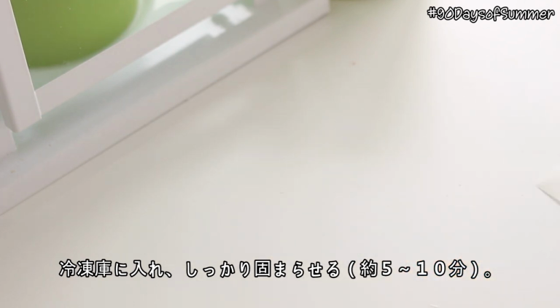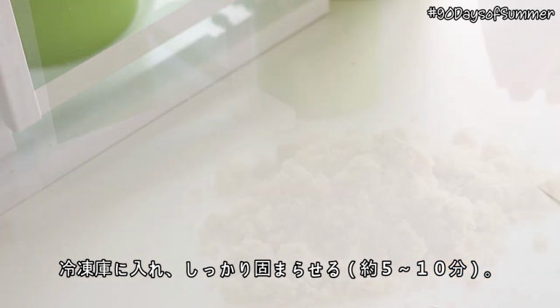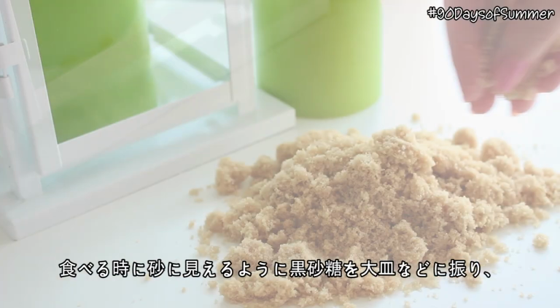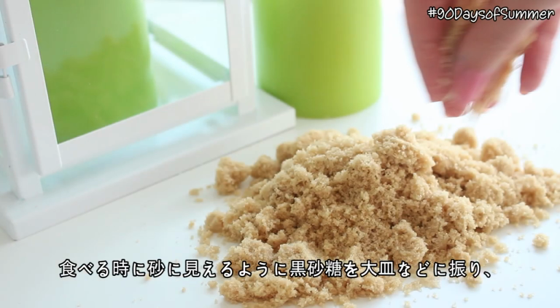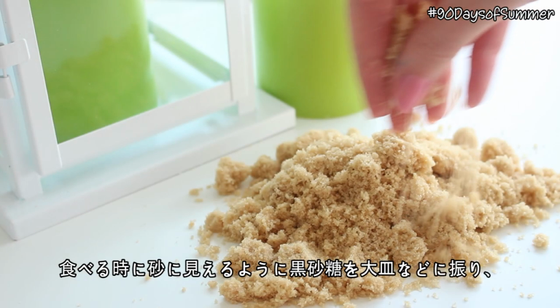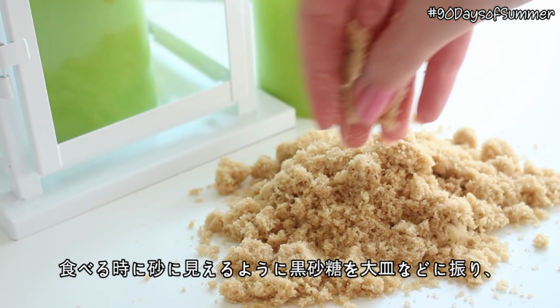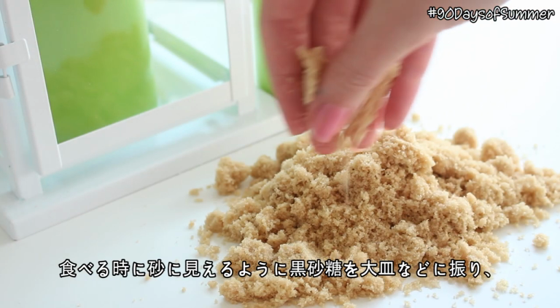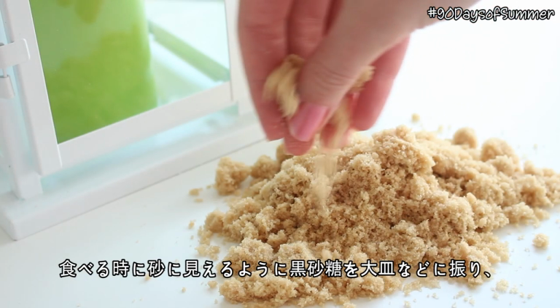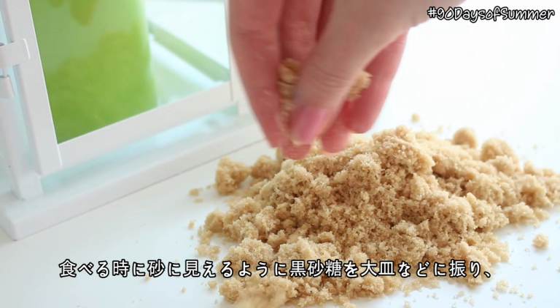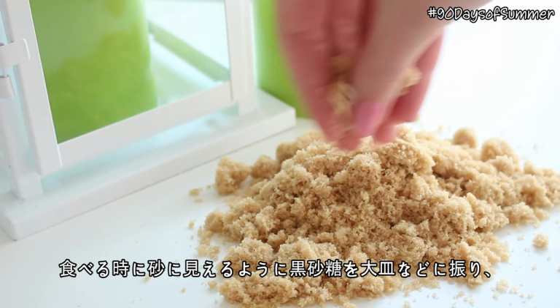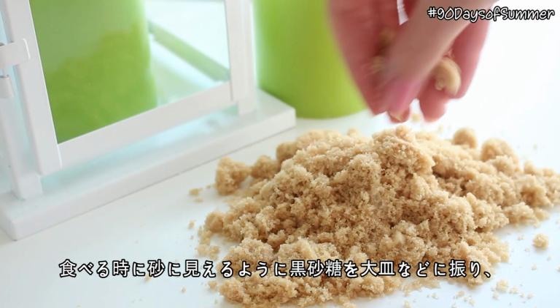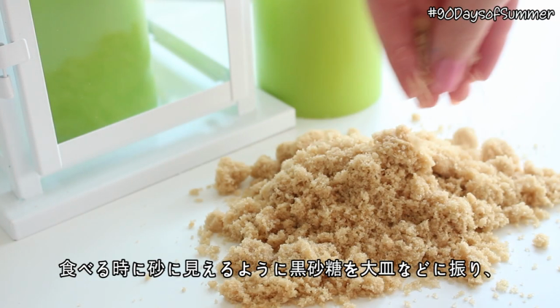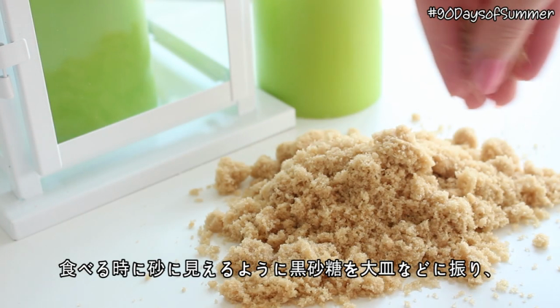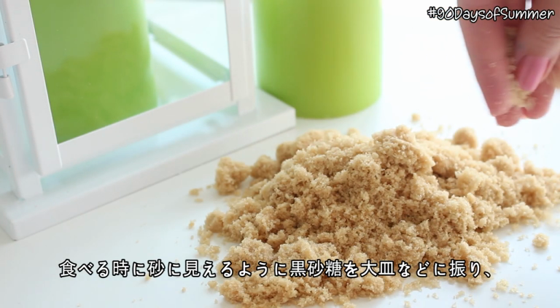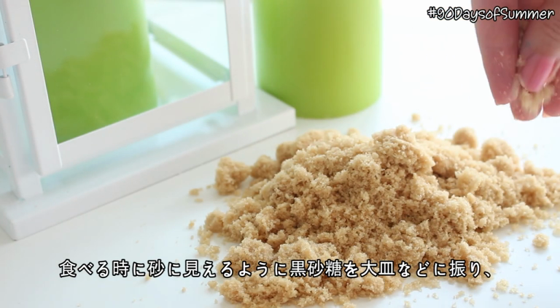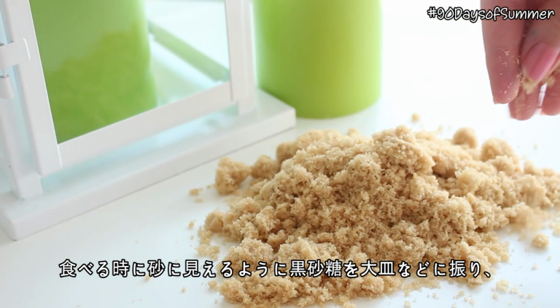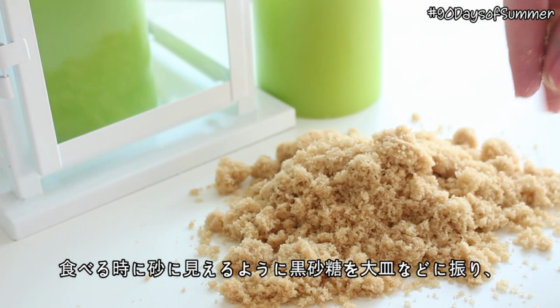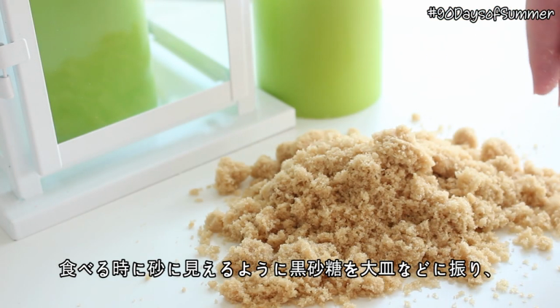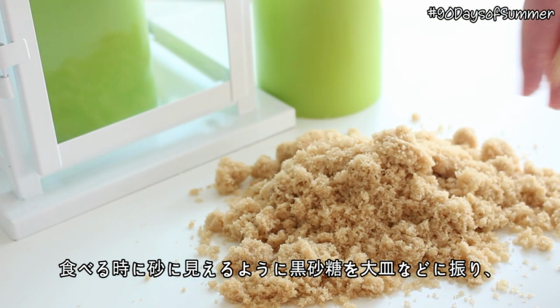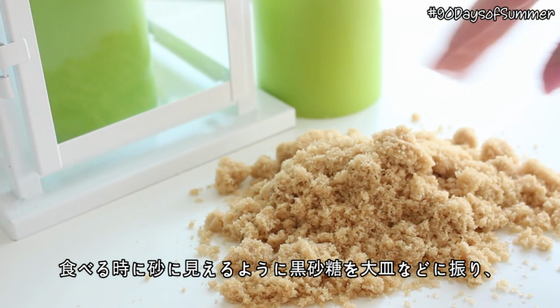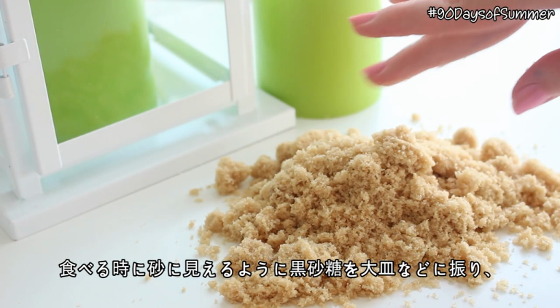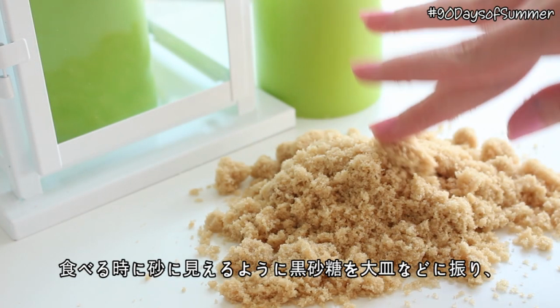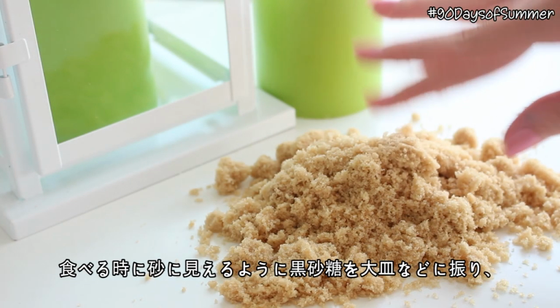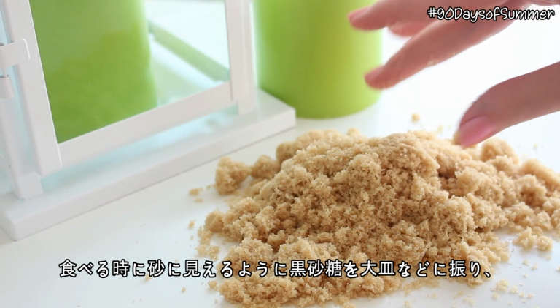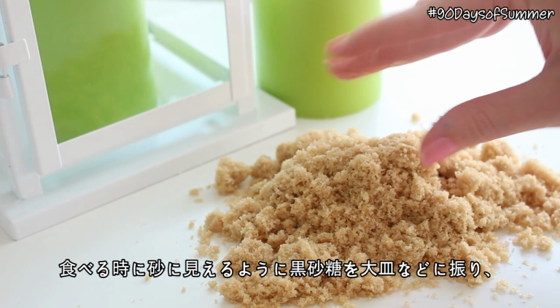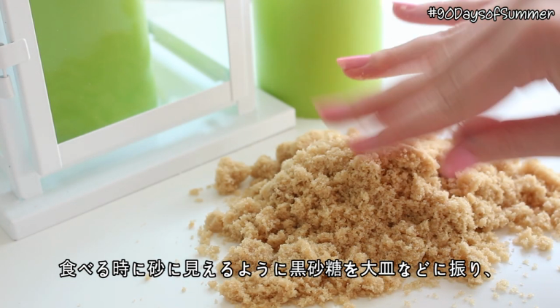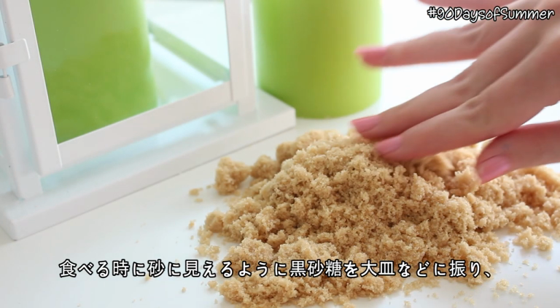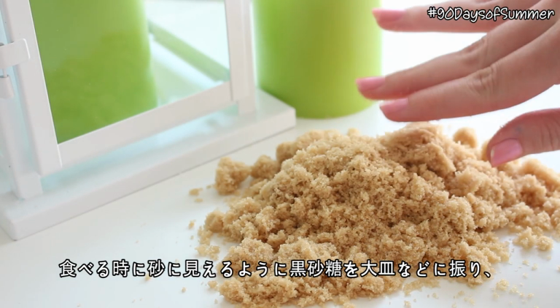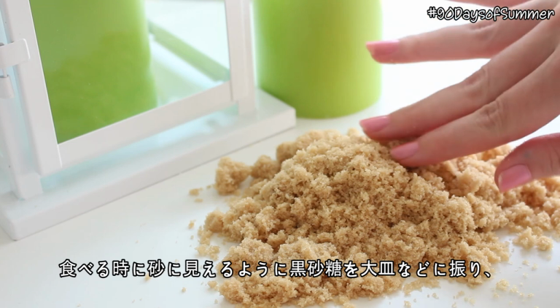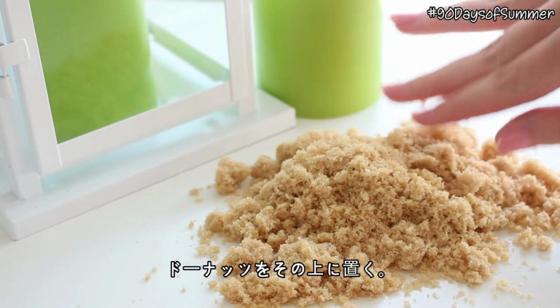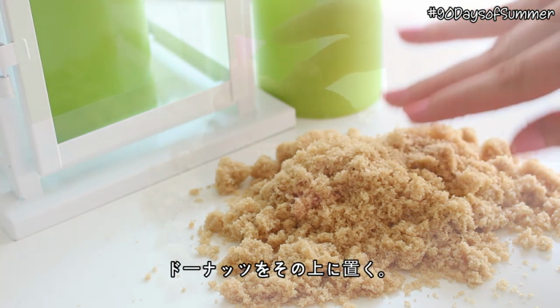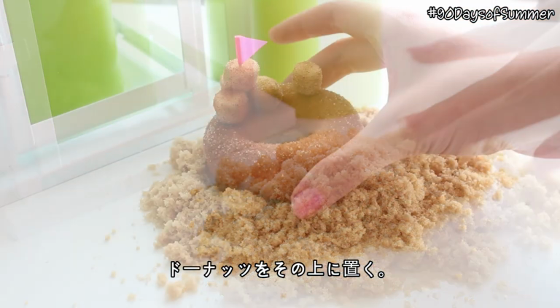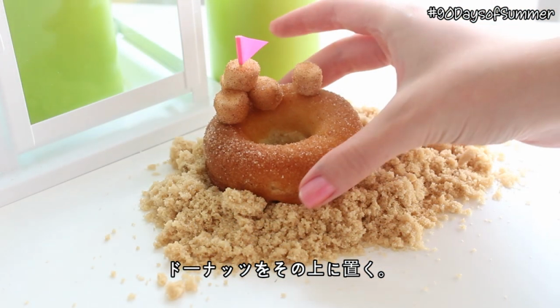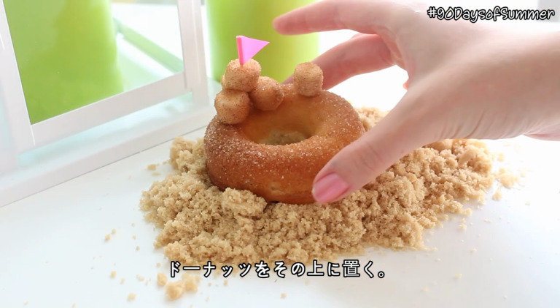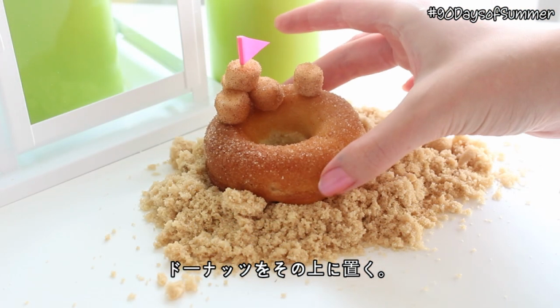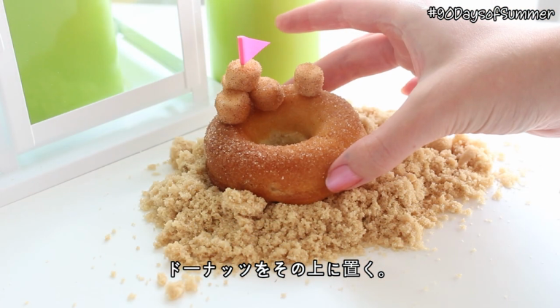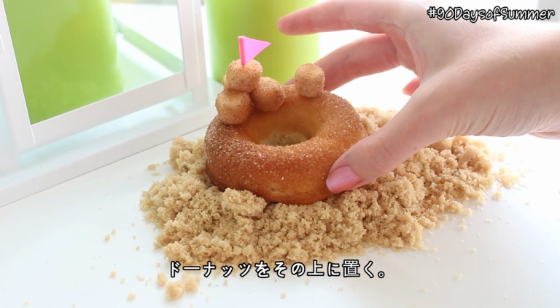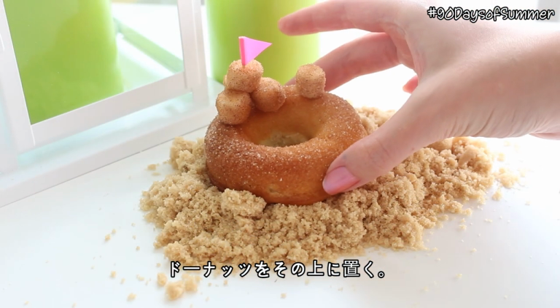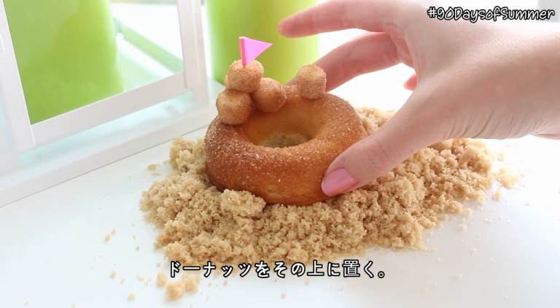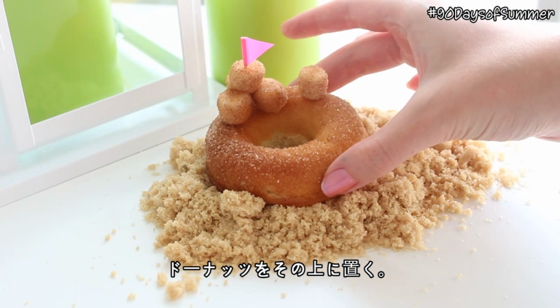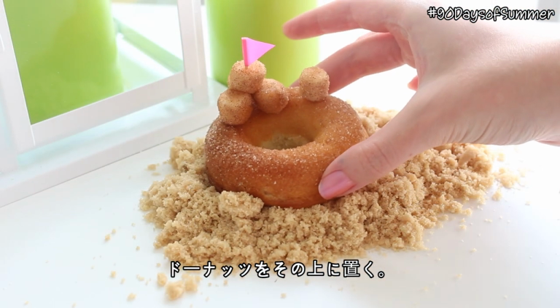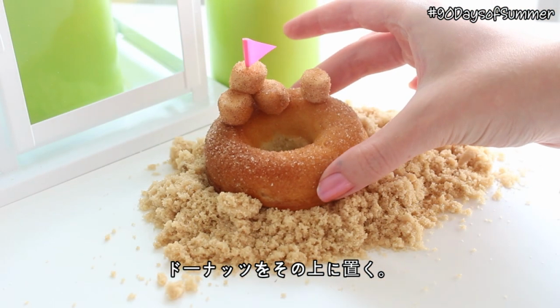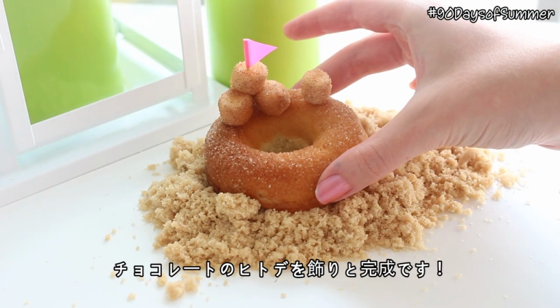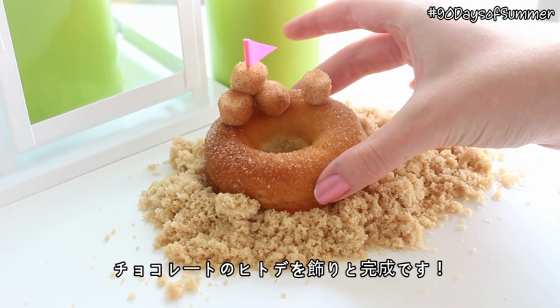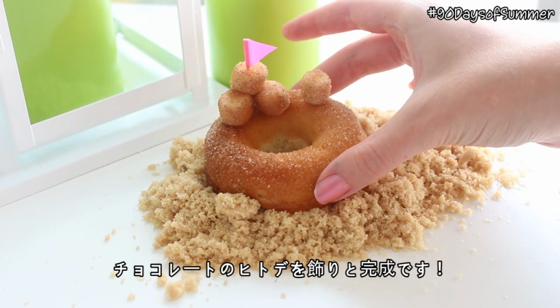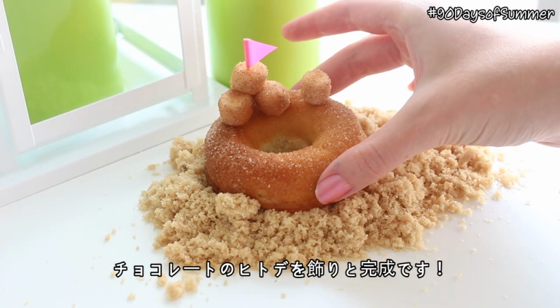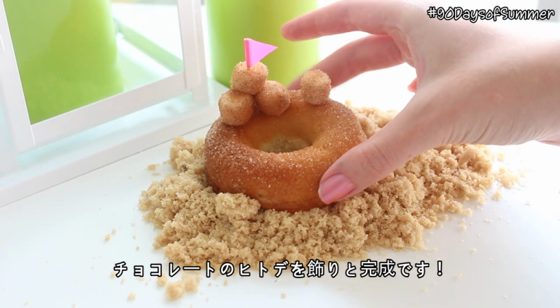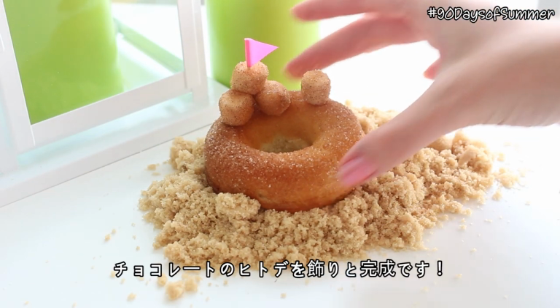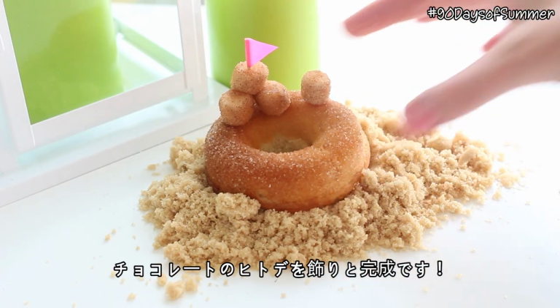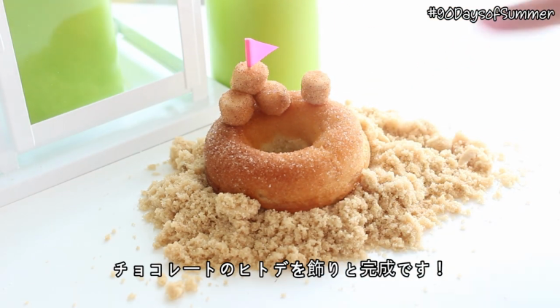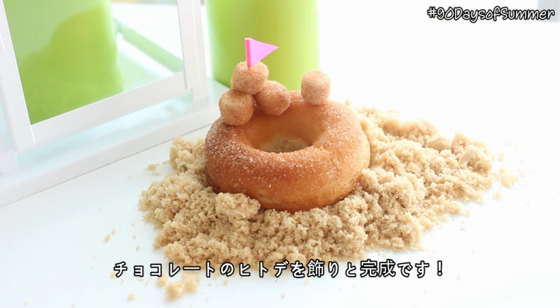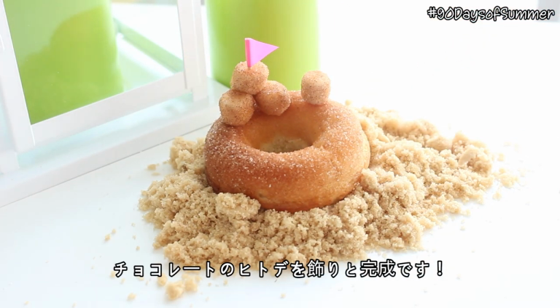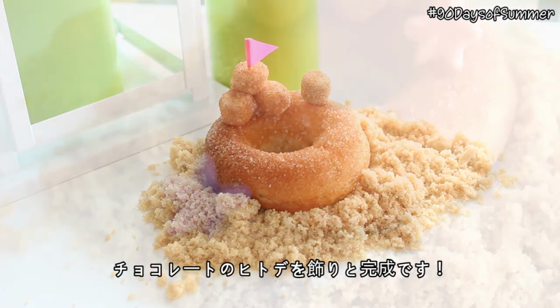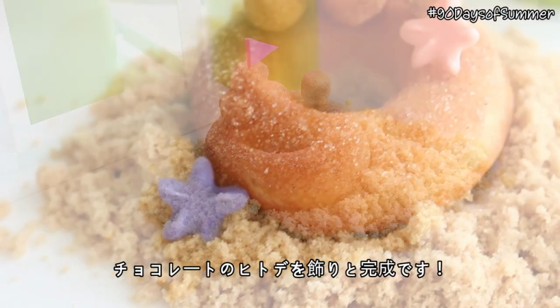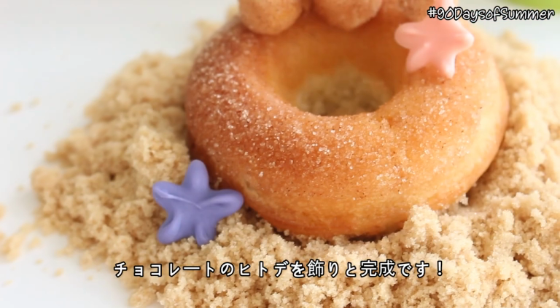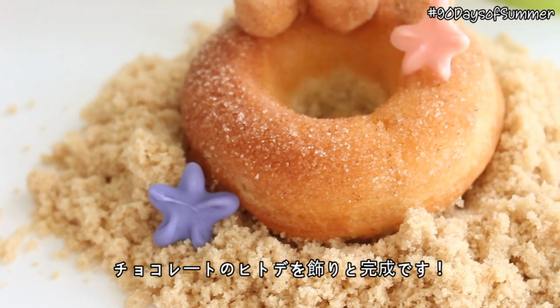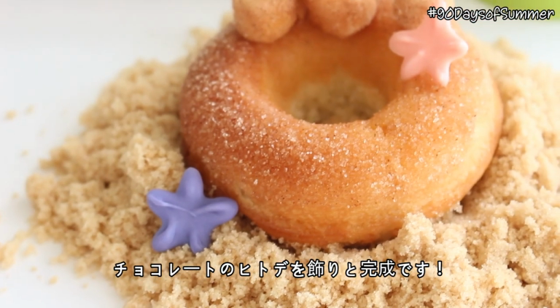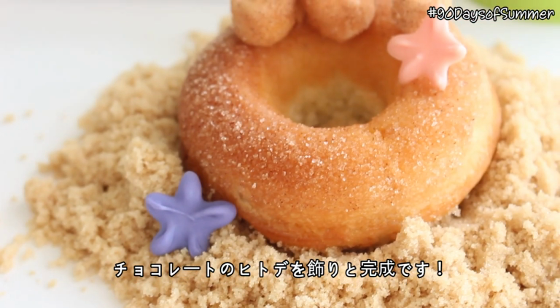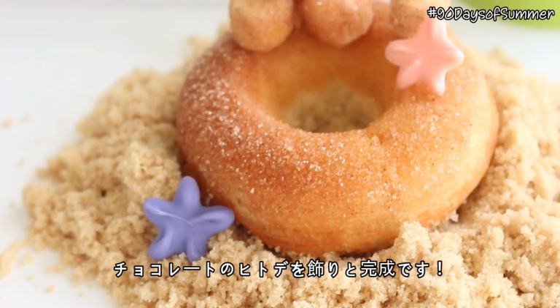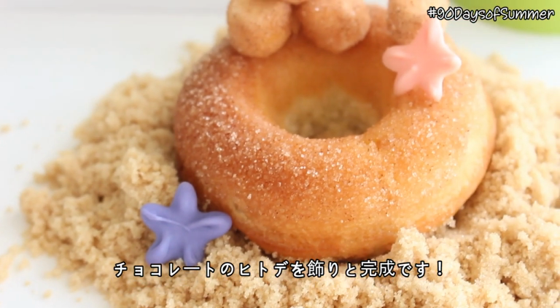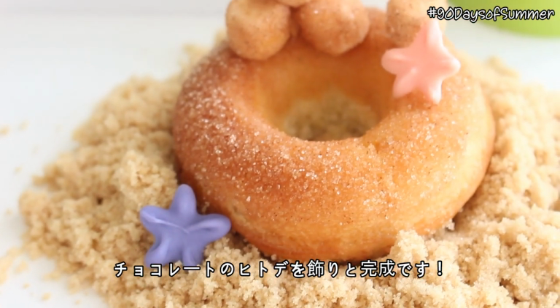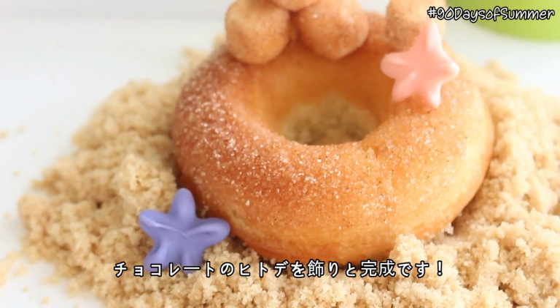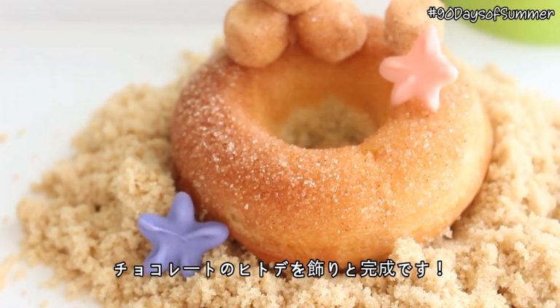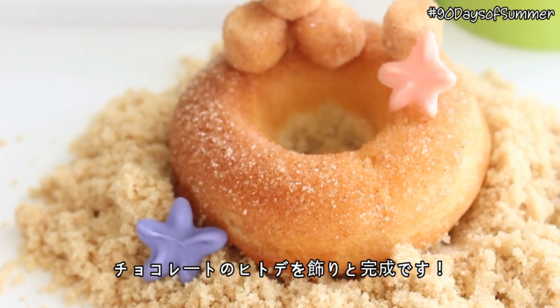To serve, sprinkle some brown sugar onto a tray to look like sand, and then place the donuts on top. Top with some chocolate starfish, and you are done!